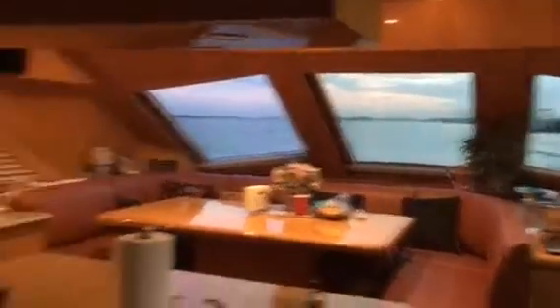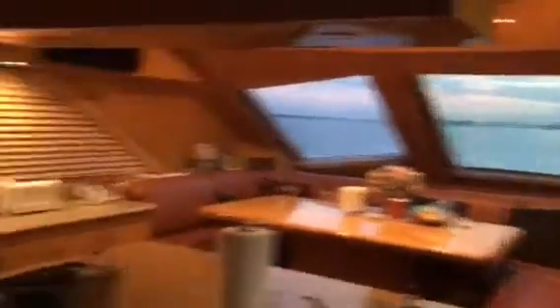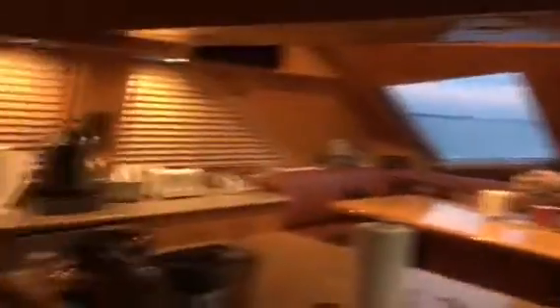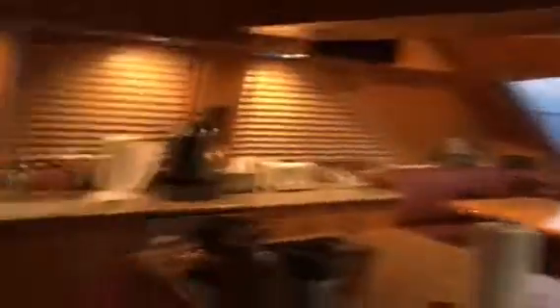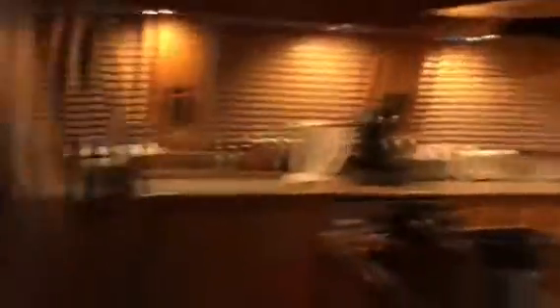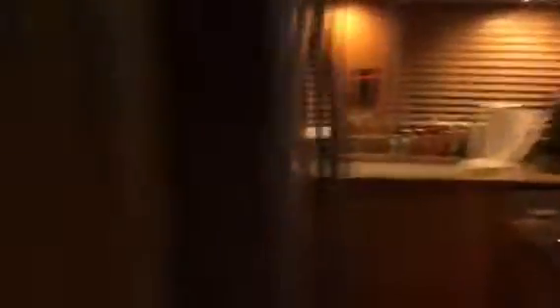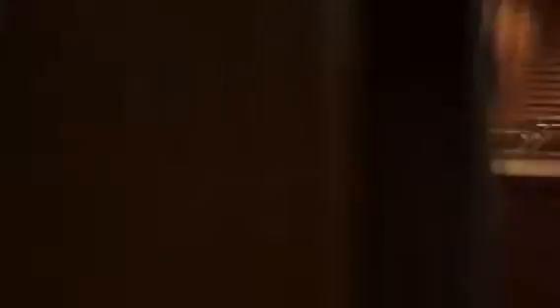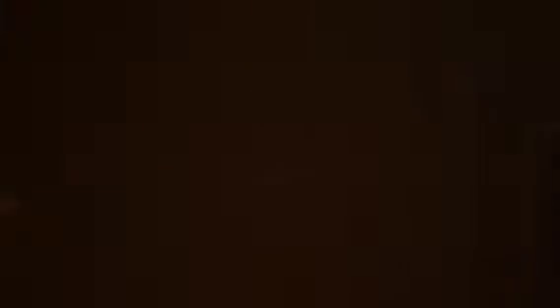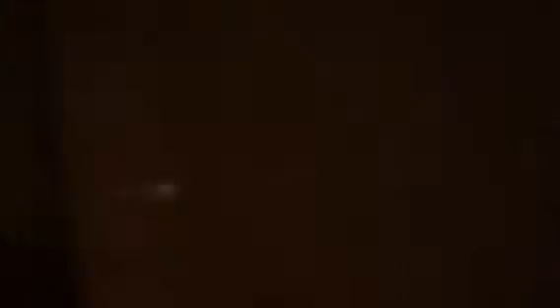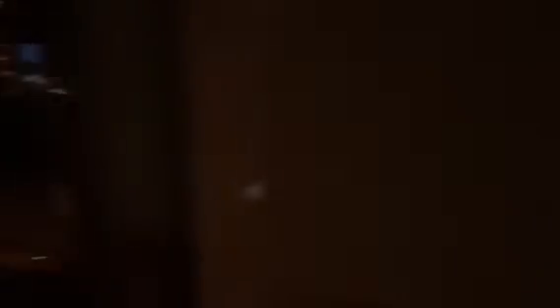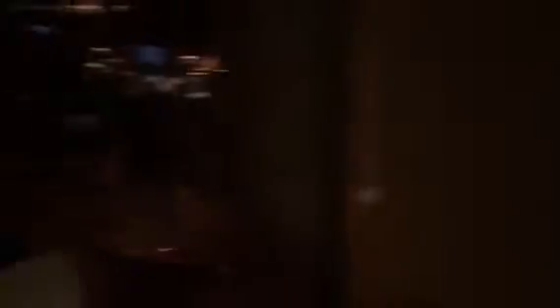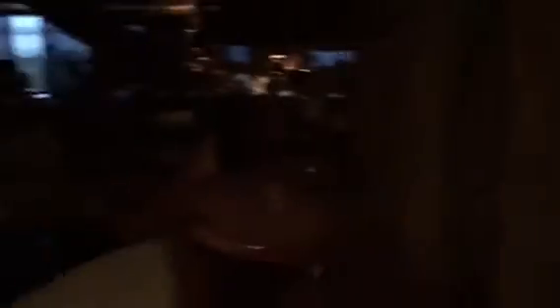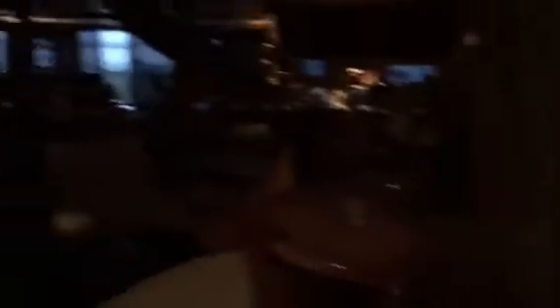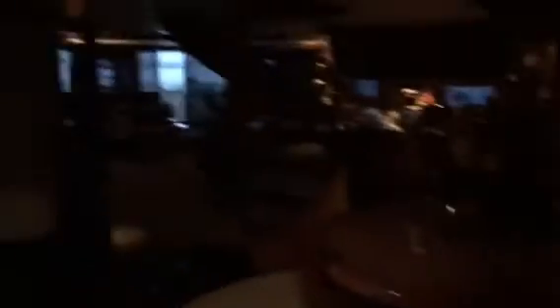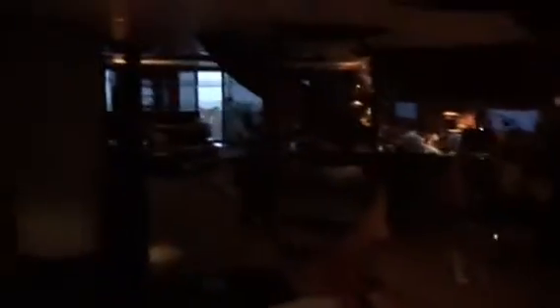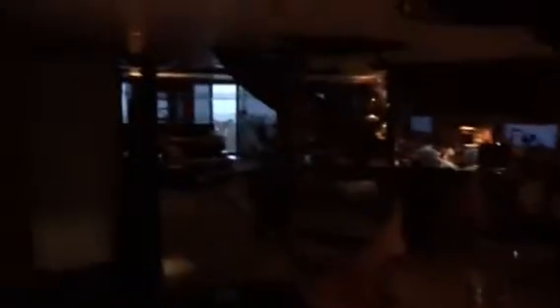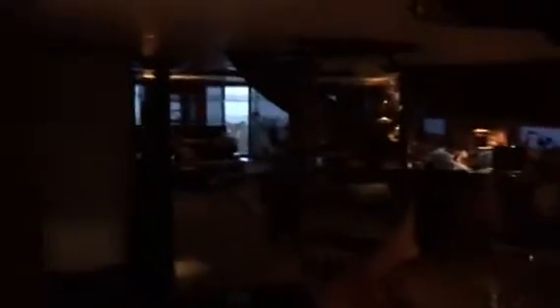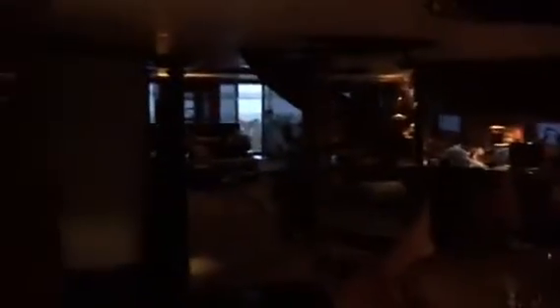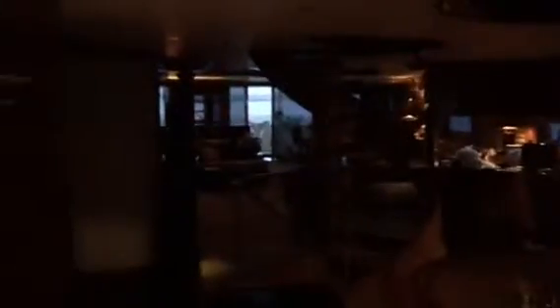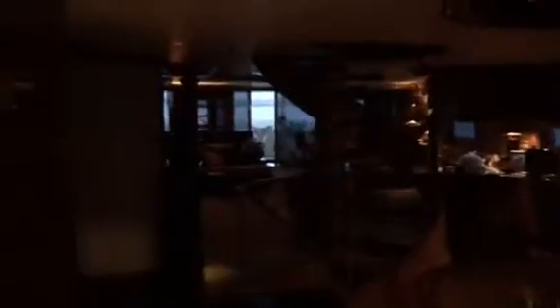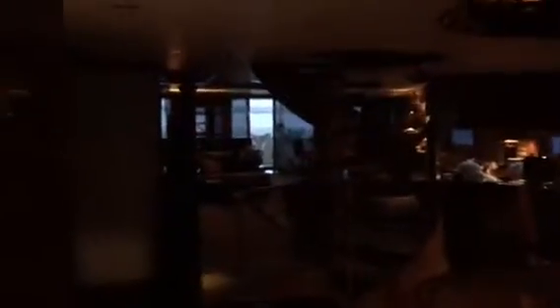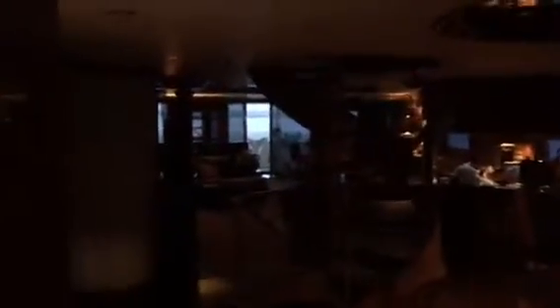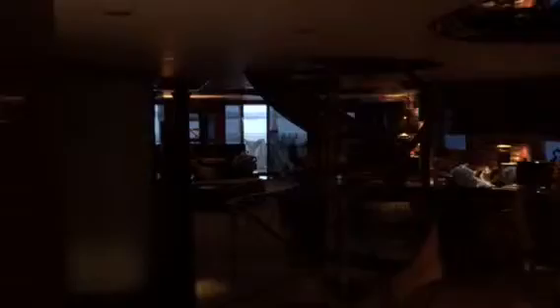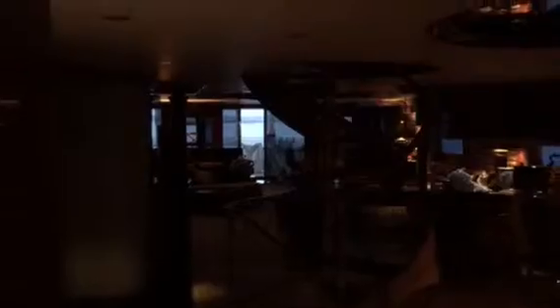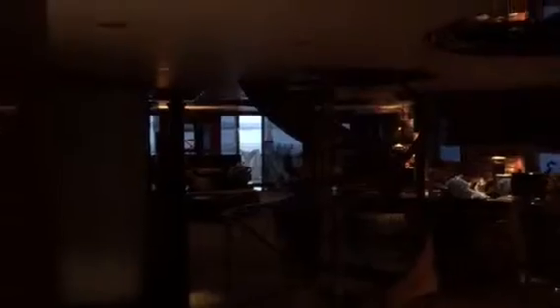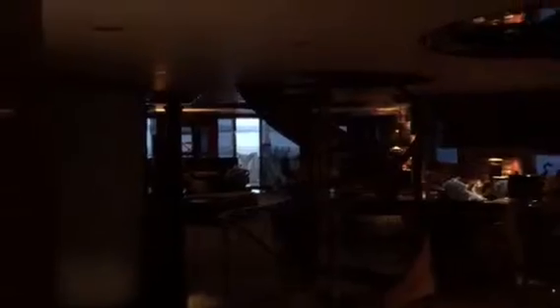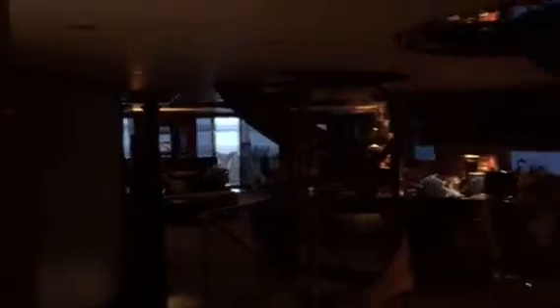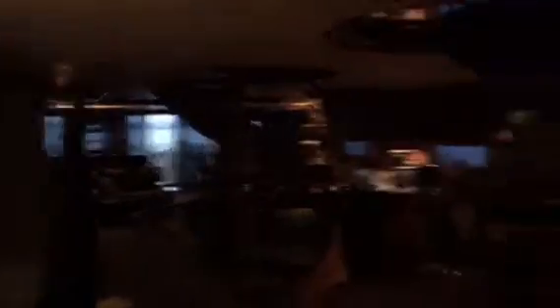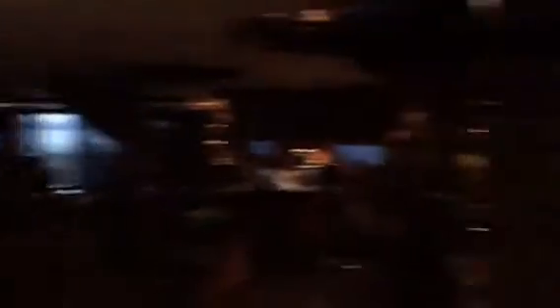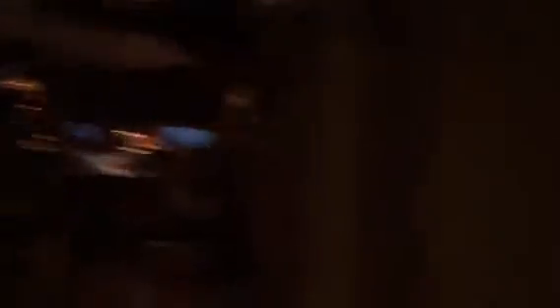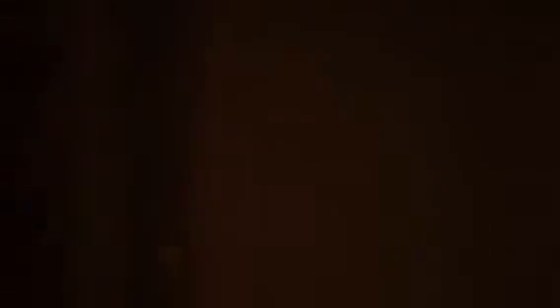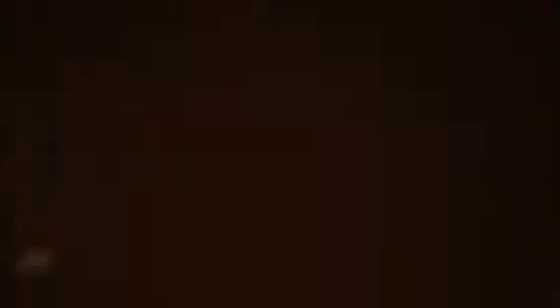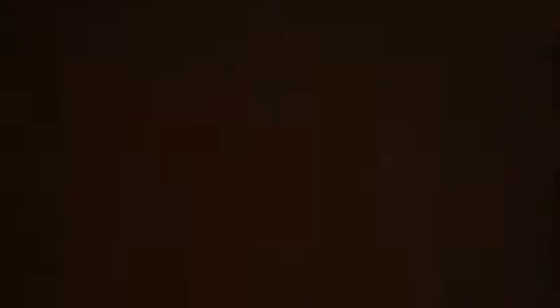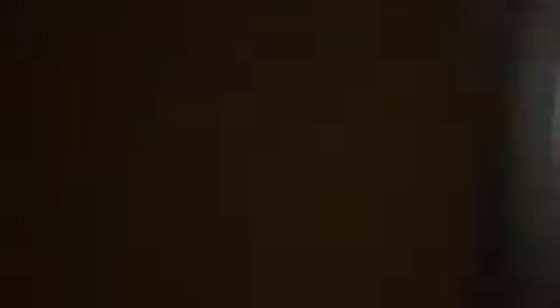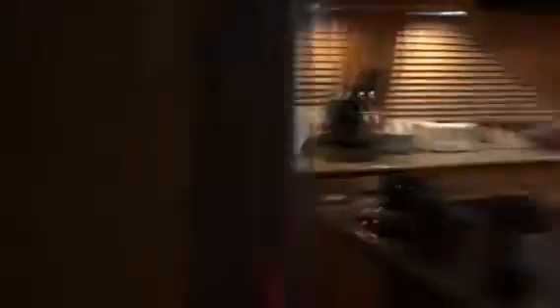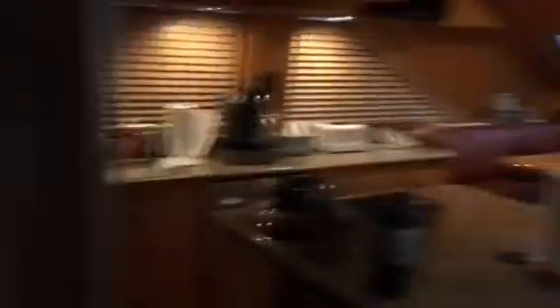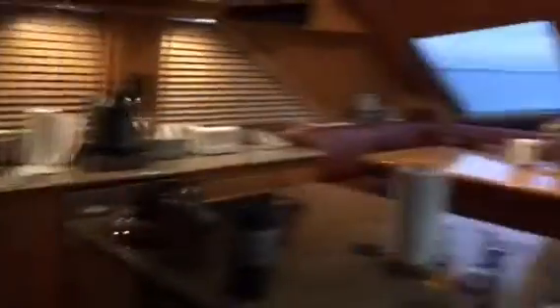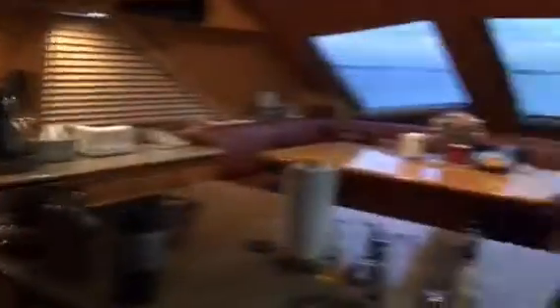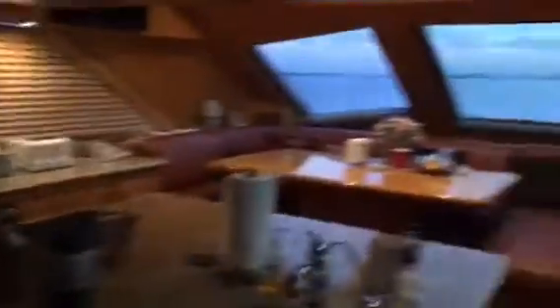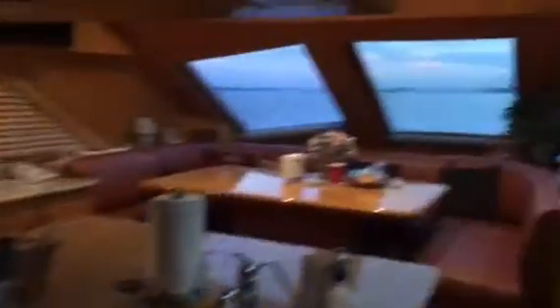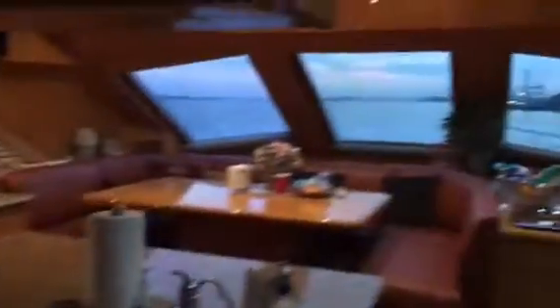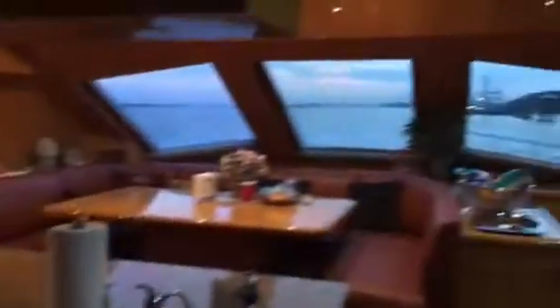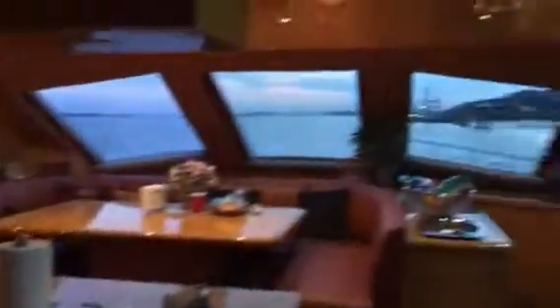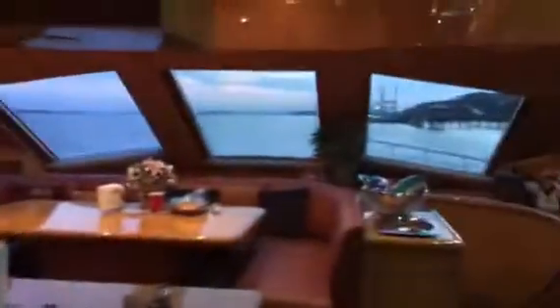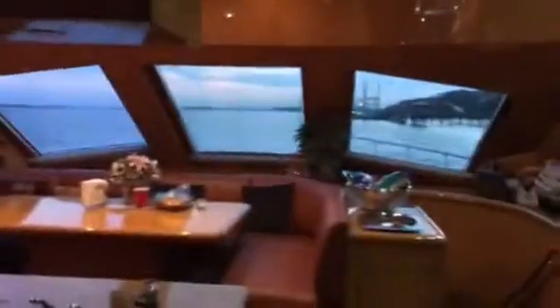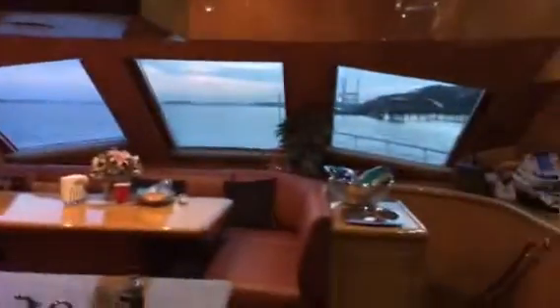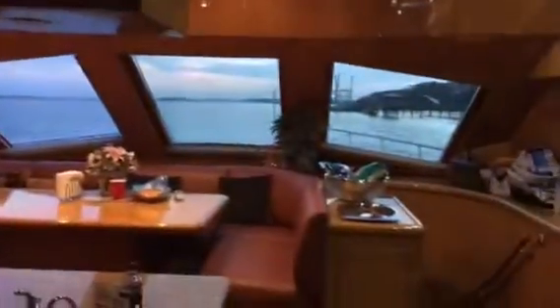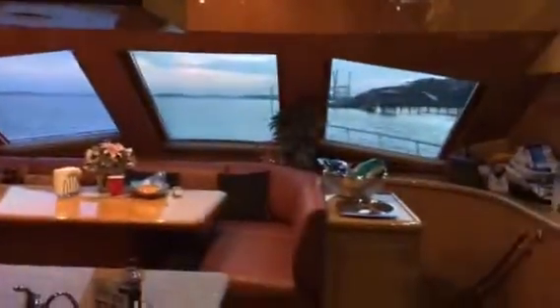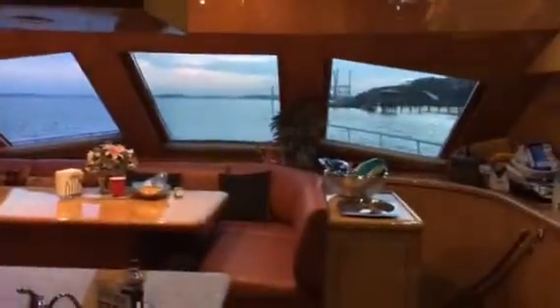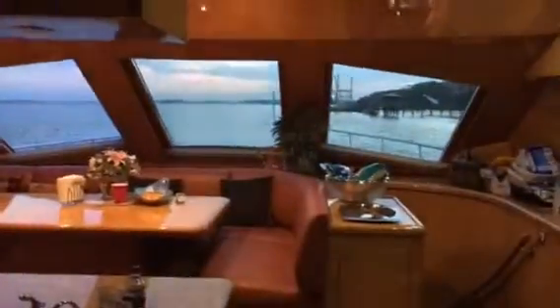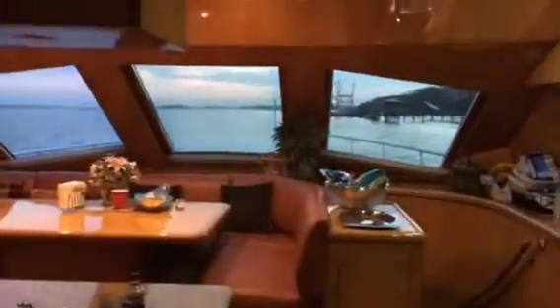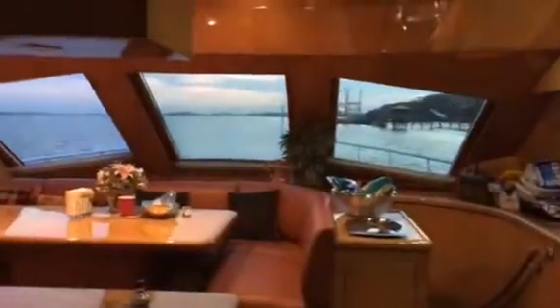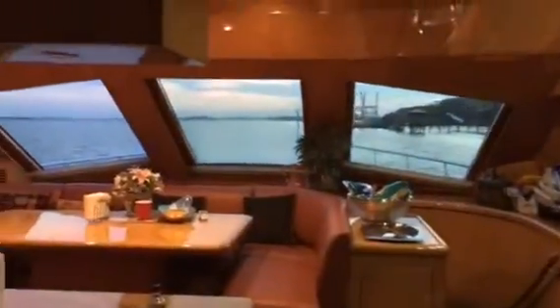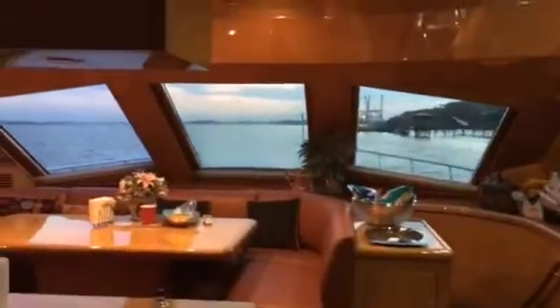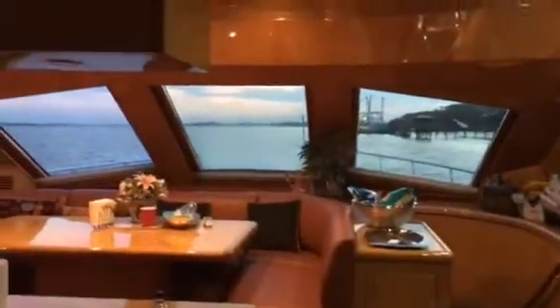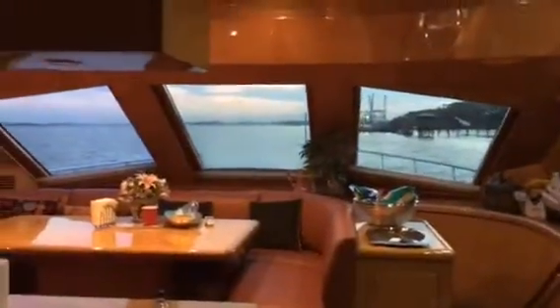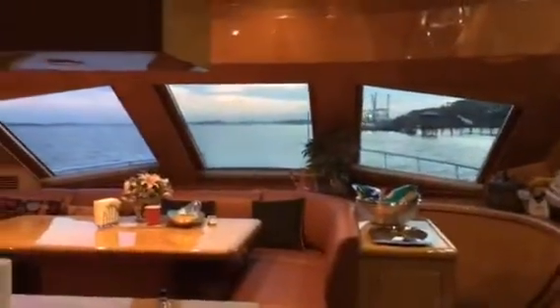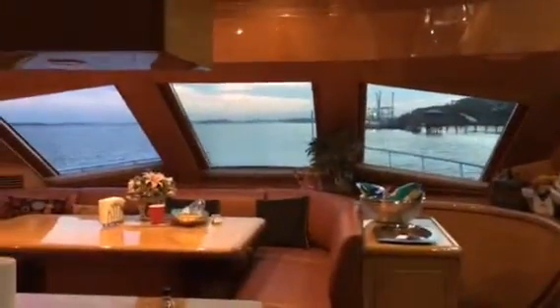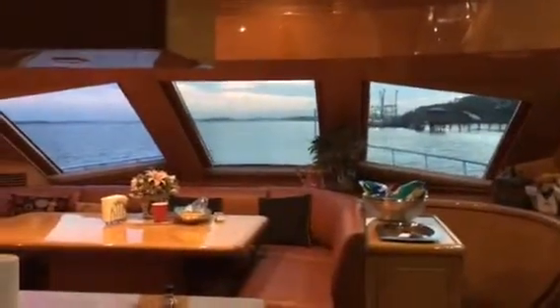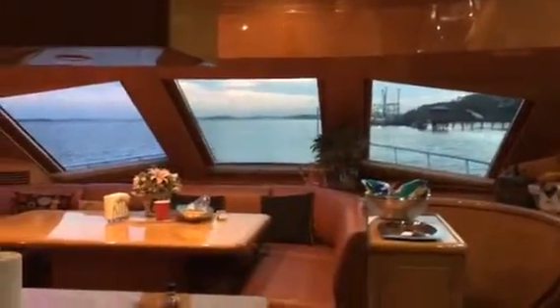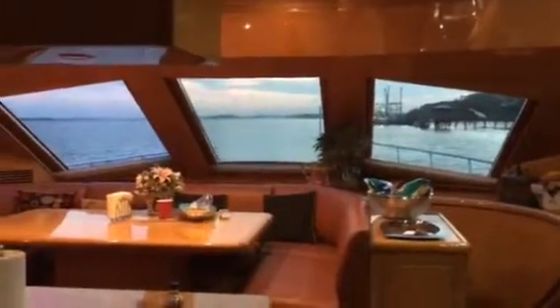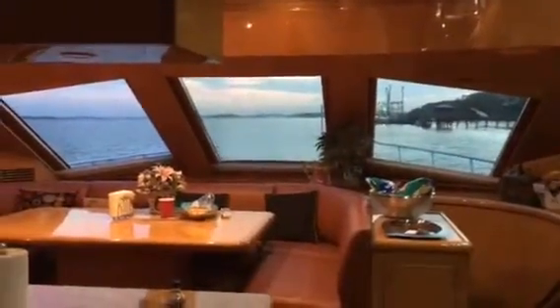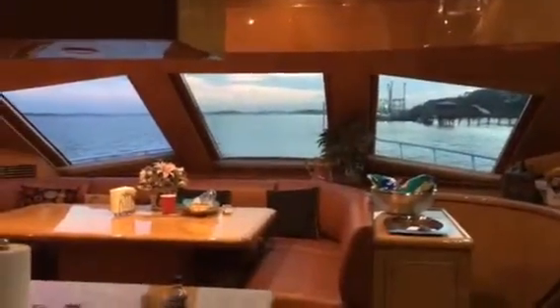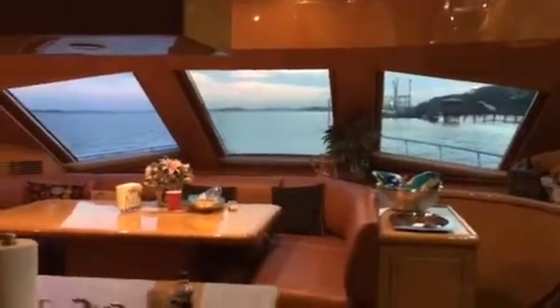This is a really cool boat. It's like eight bathrooms, eight bedrooms, I think.